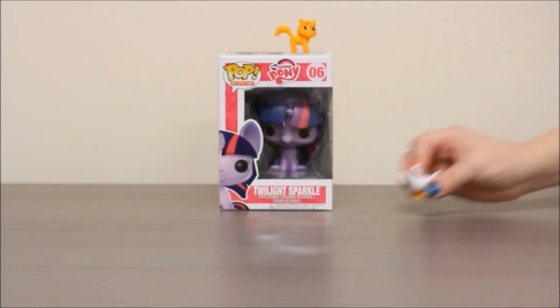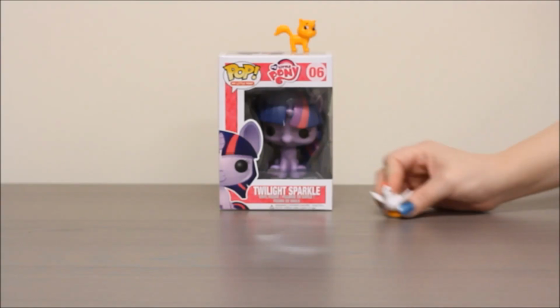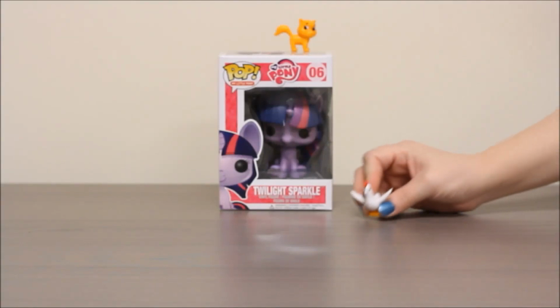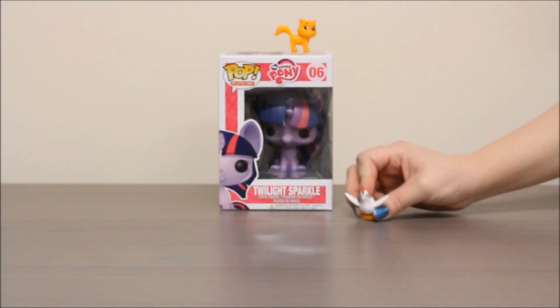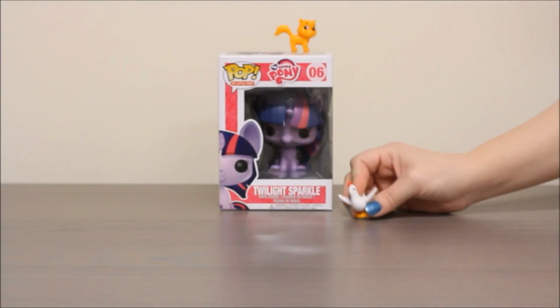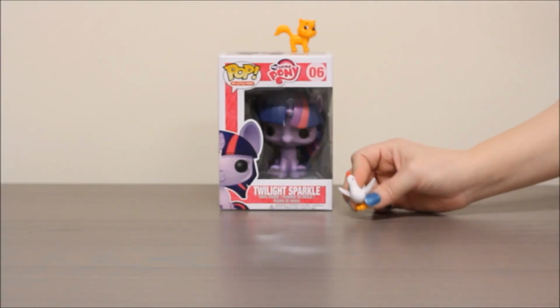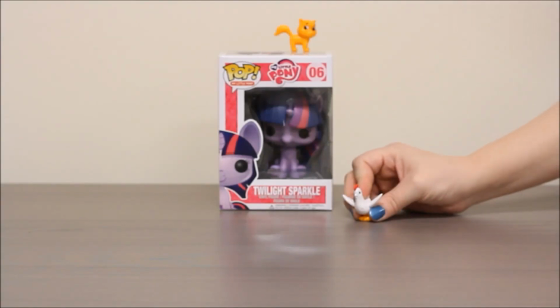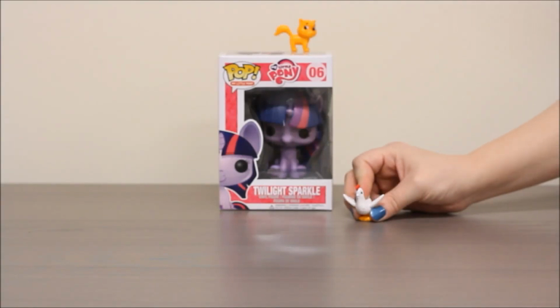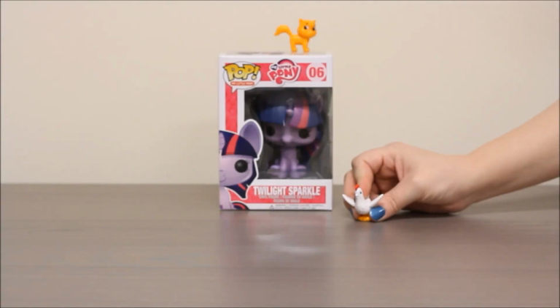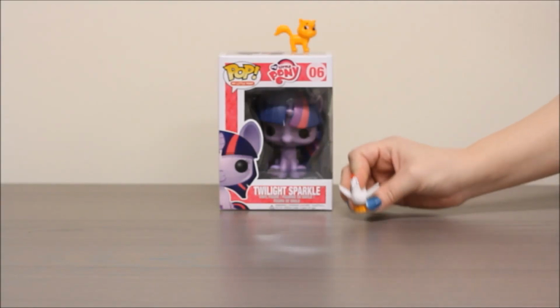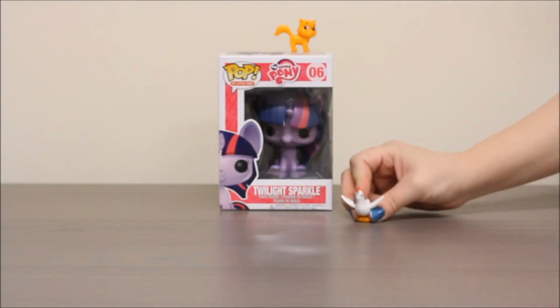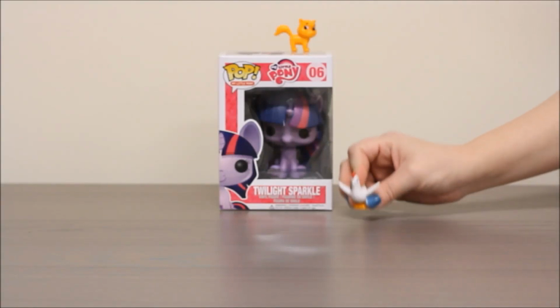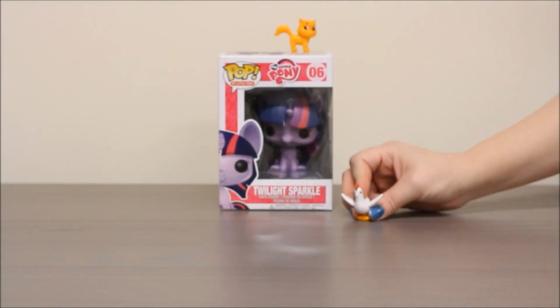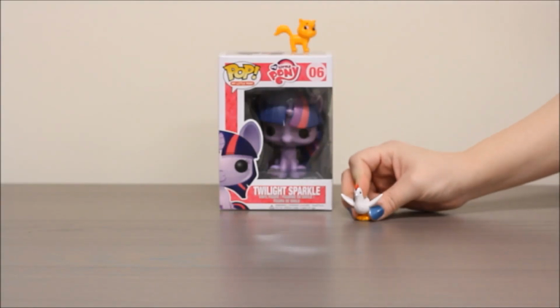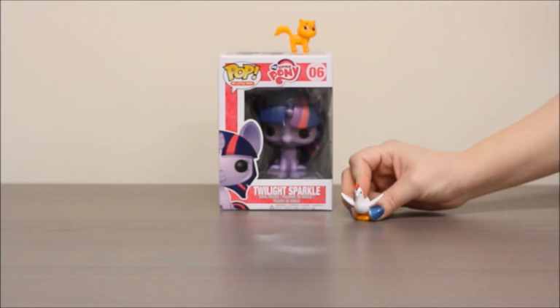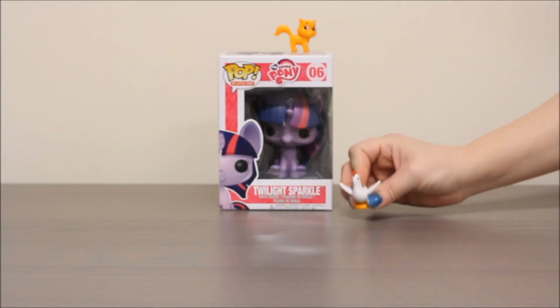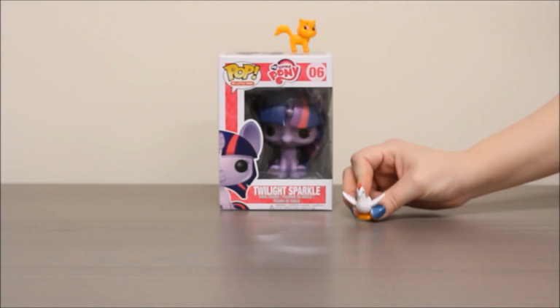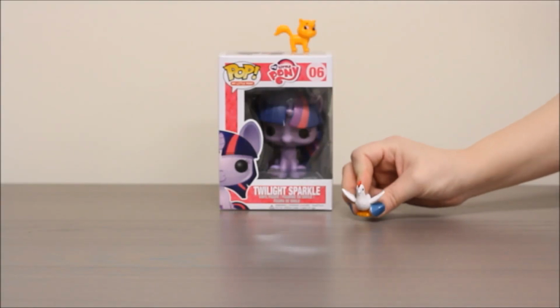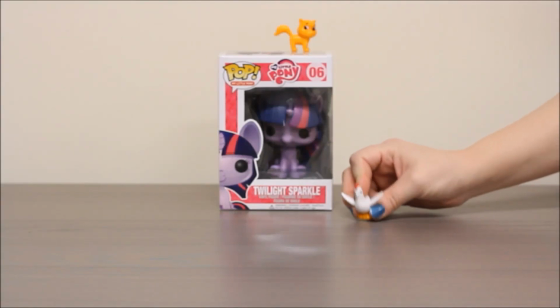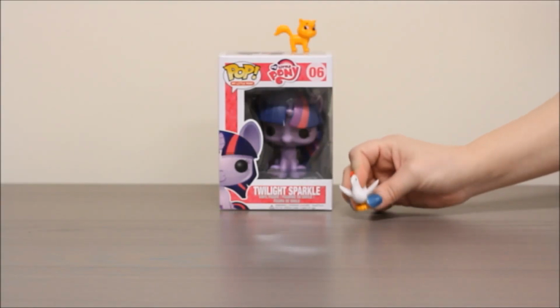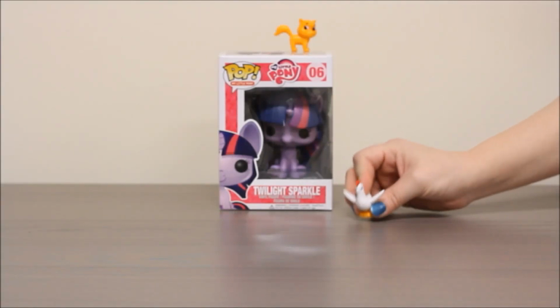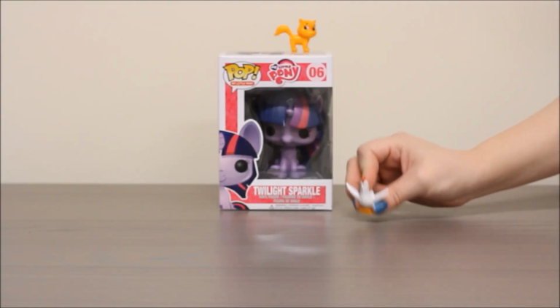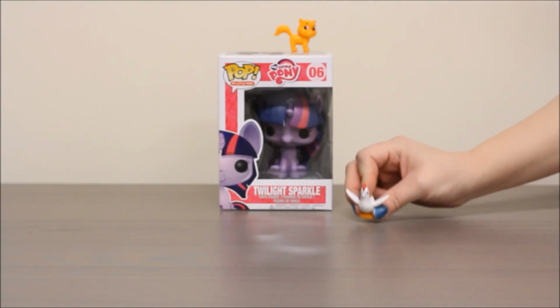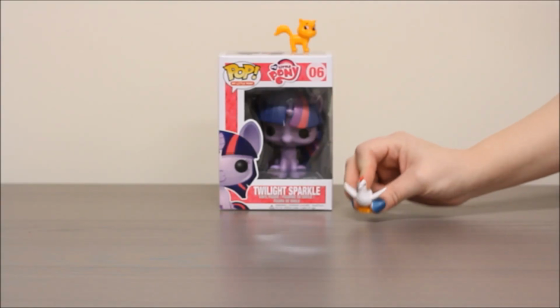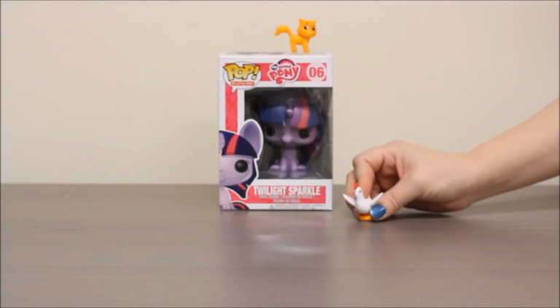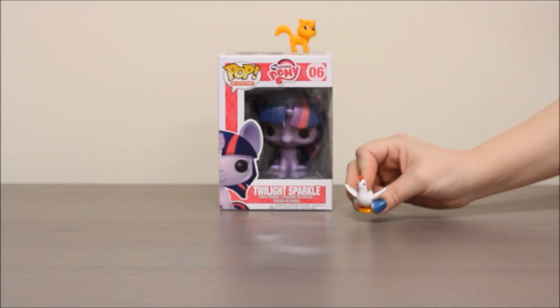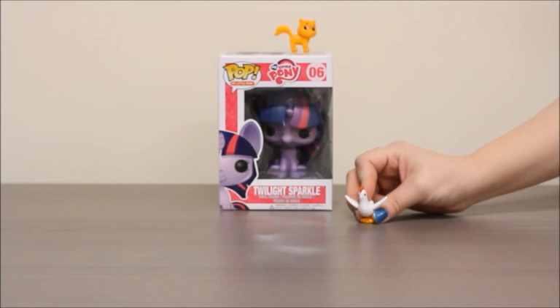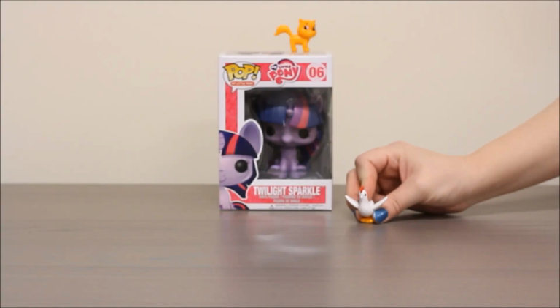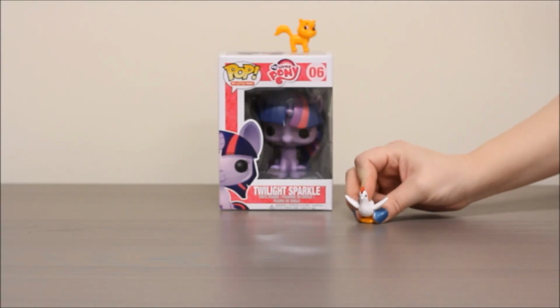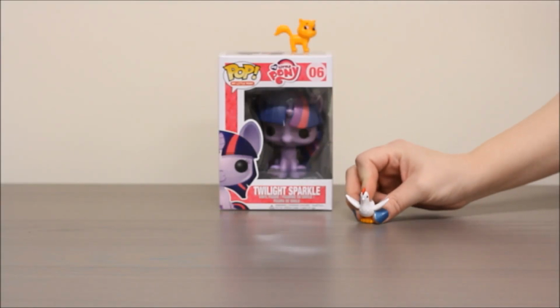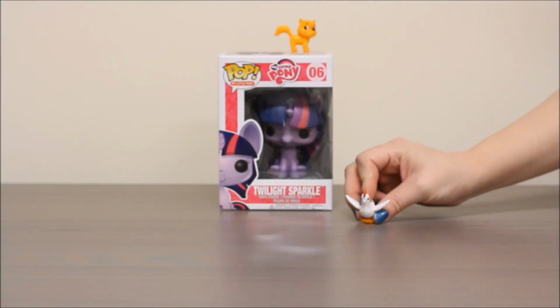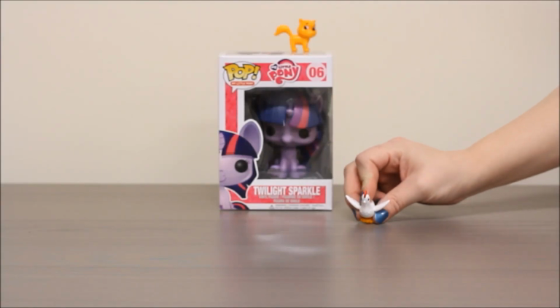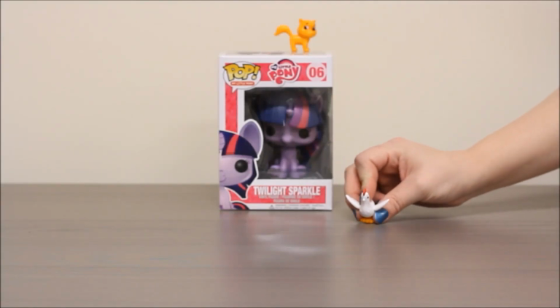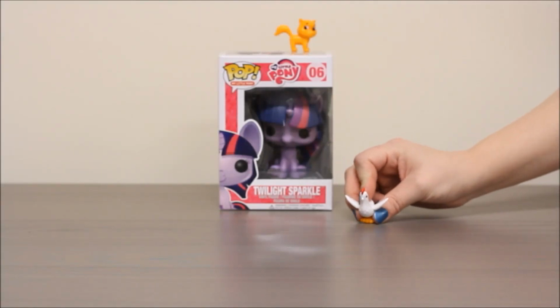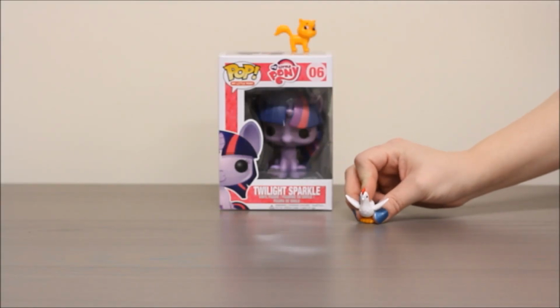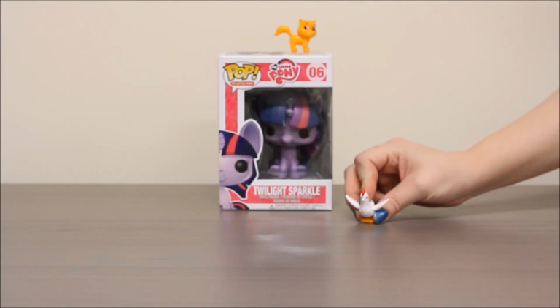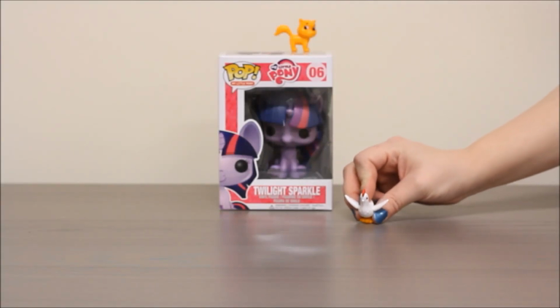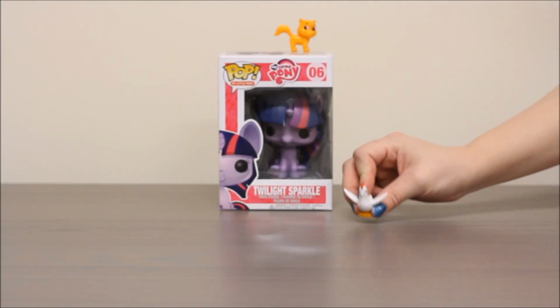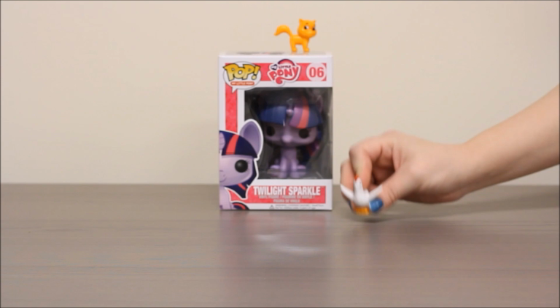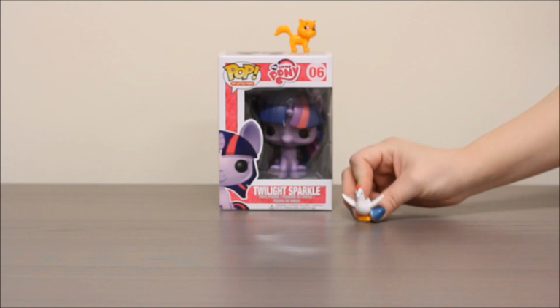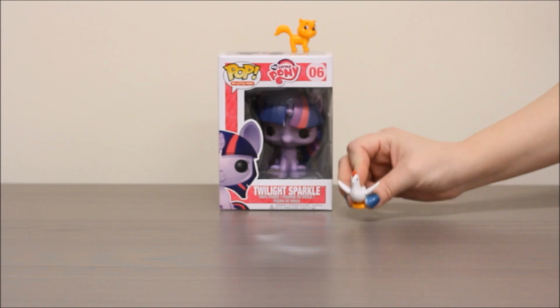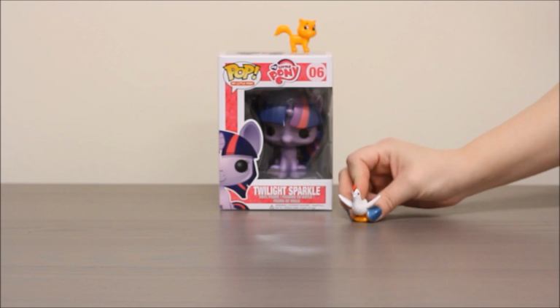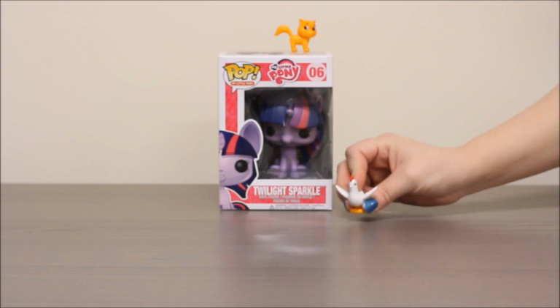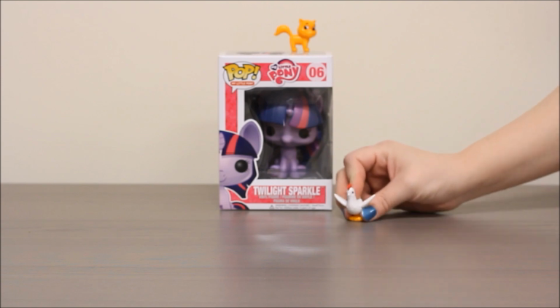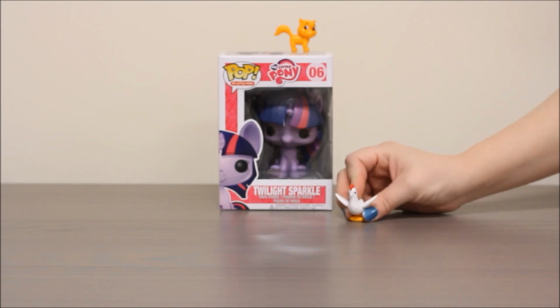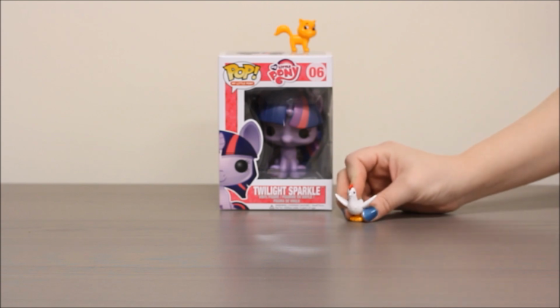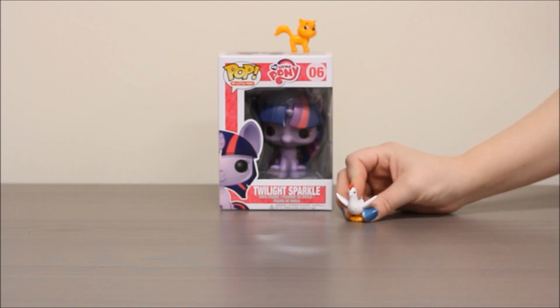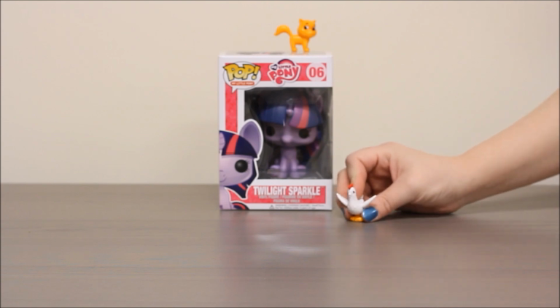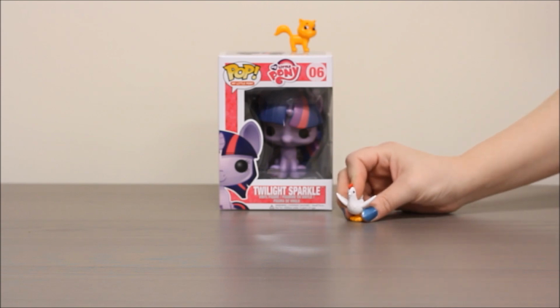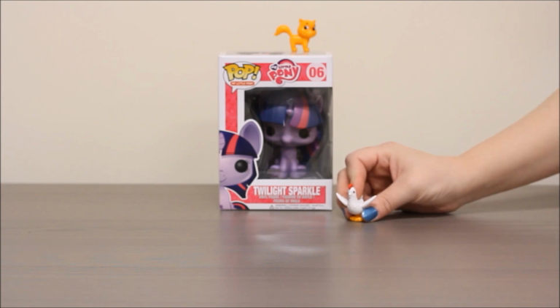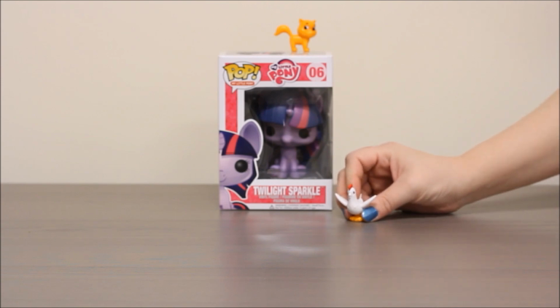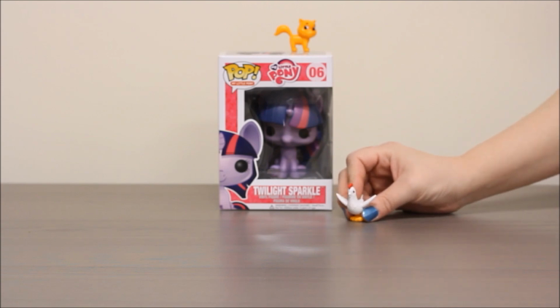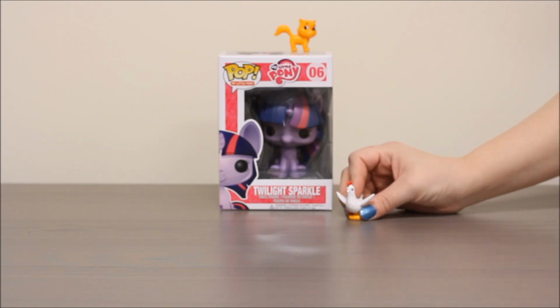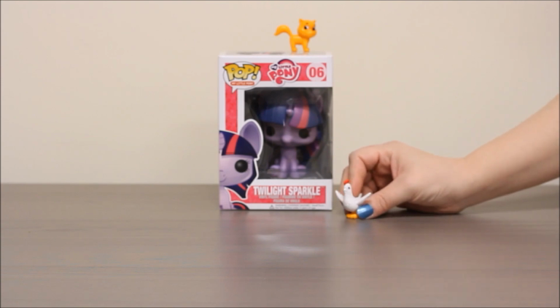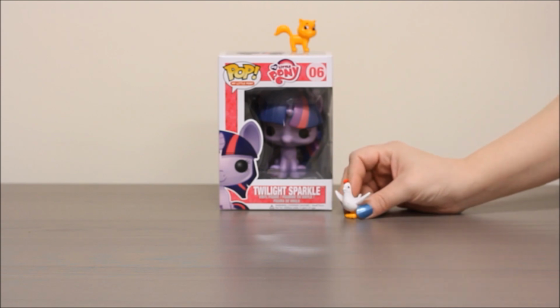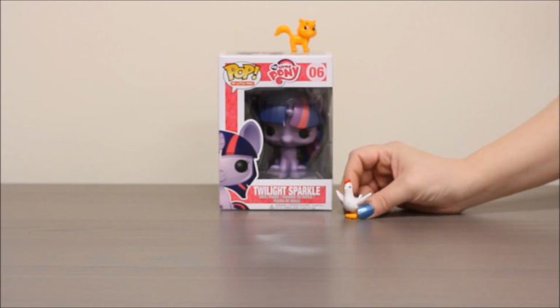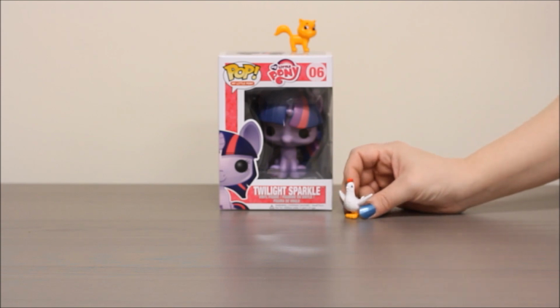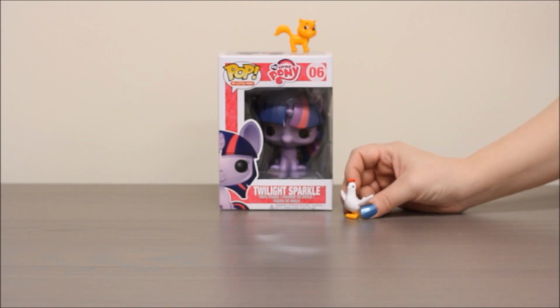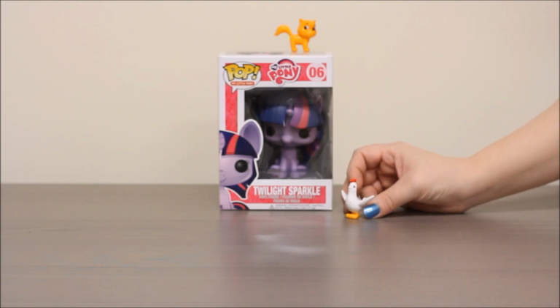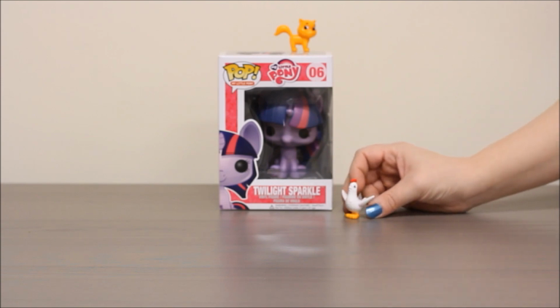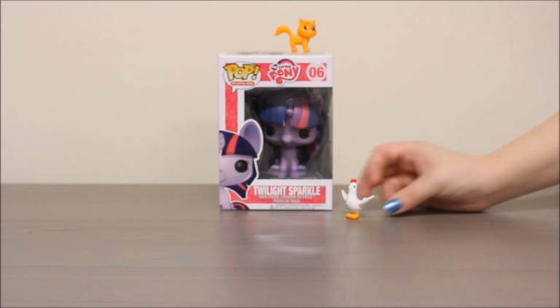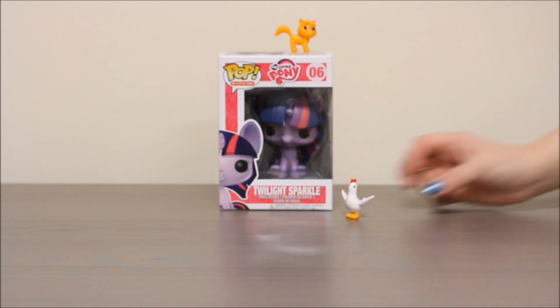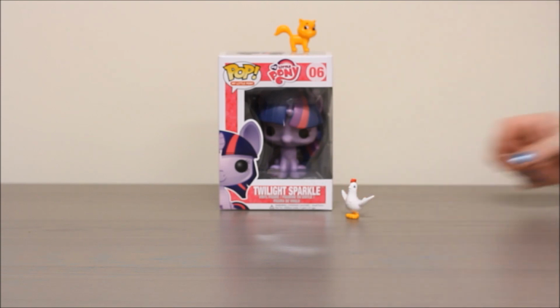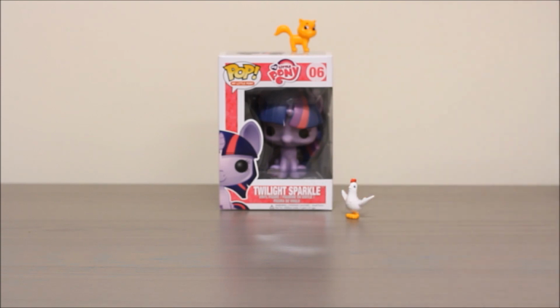Cluck, cluck, cluck. Oh no, the cat's on top of the Twilight Sparkle box. Who can help me? Meow, help me. Meow.